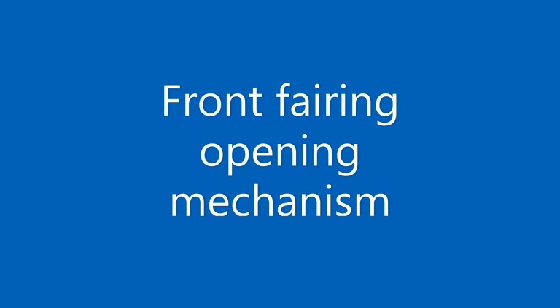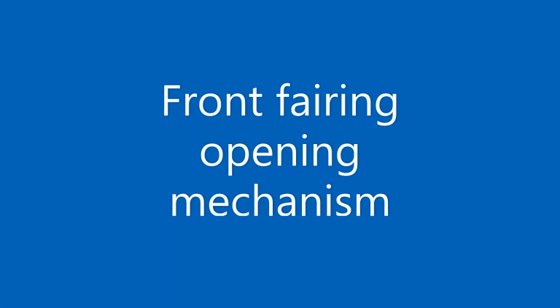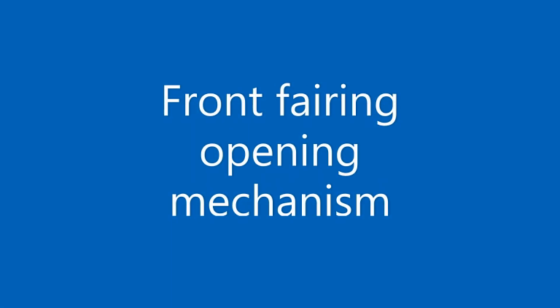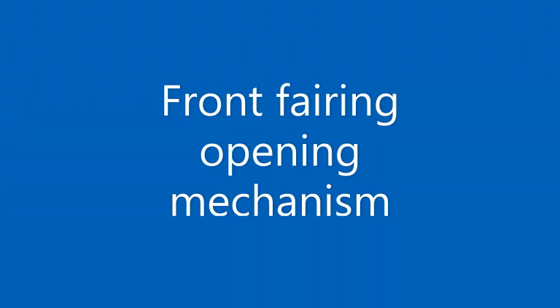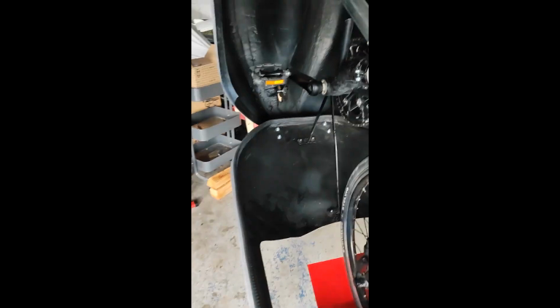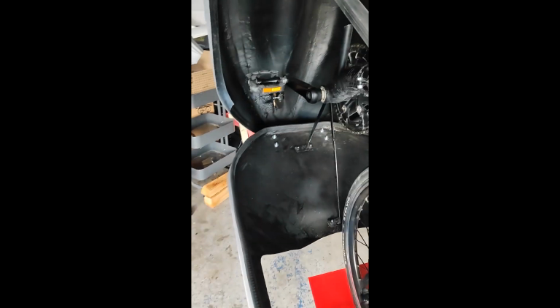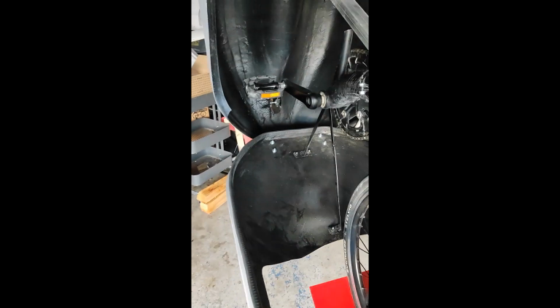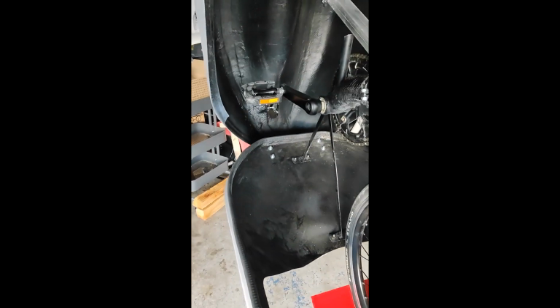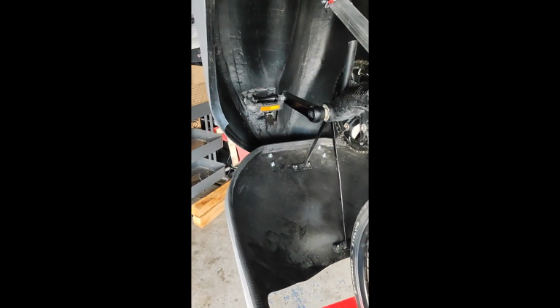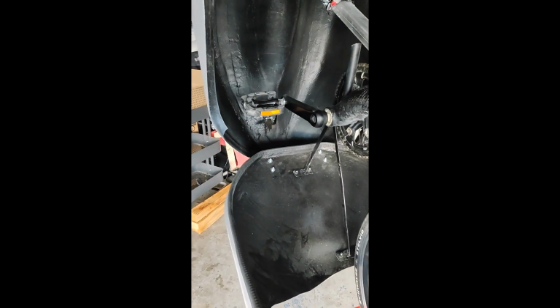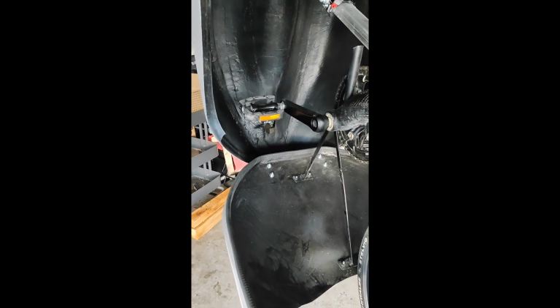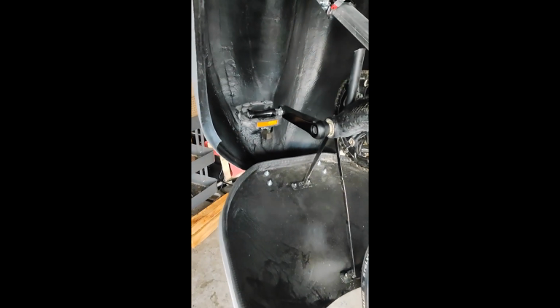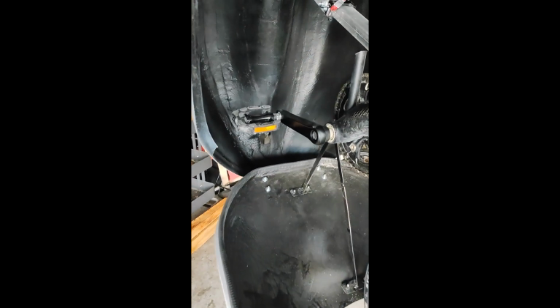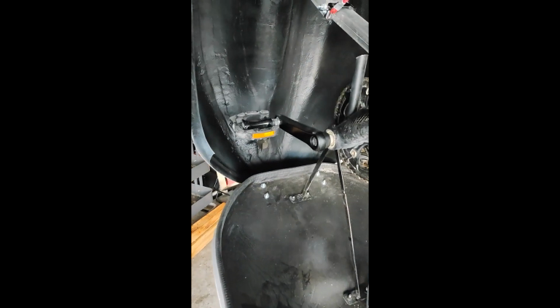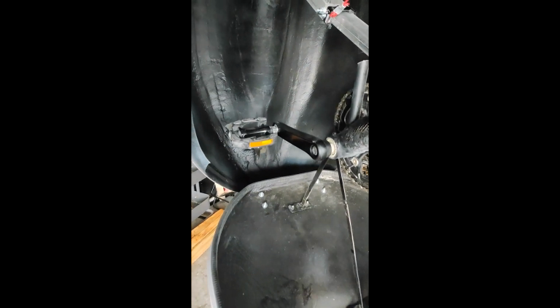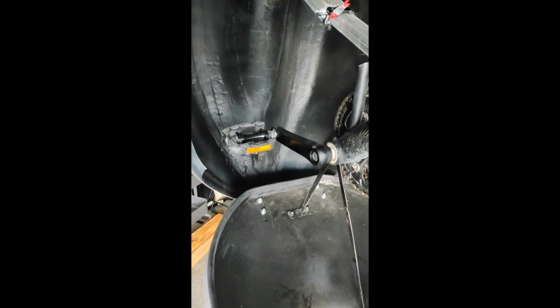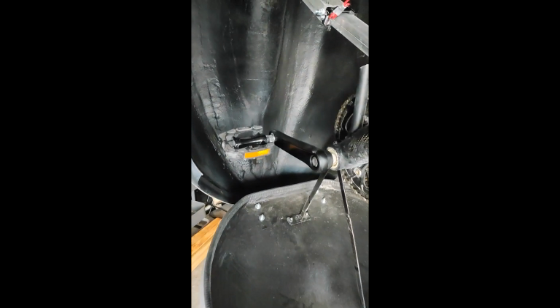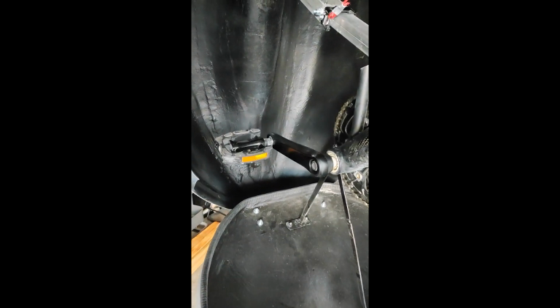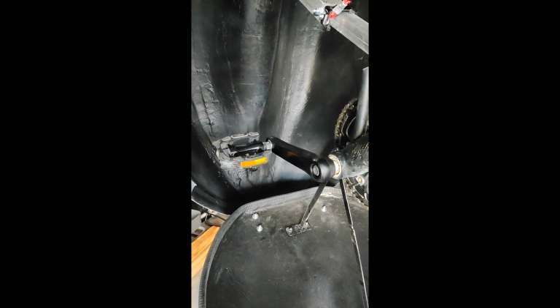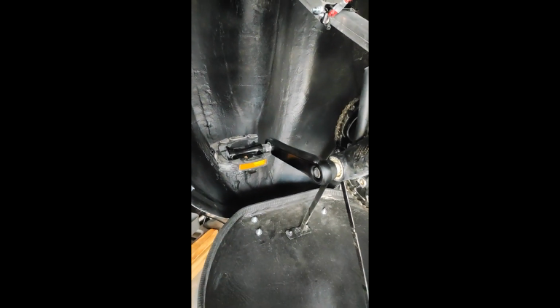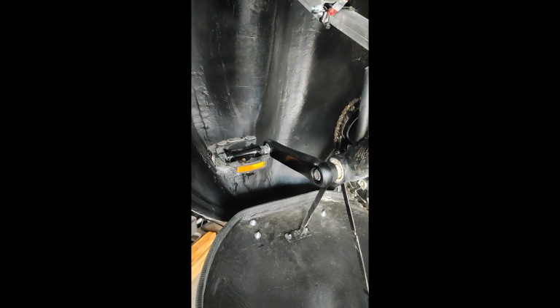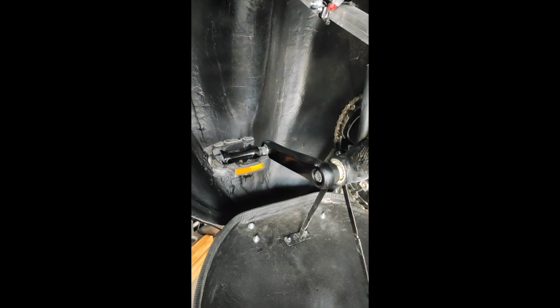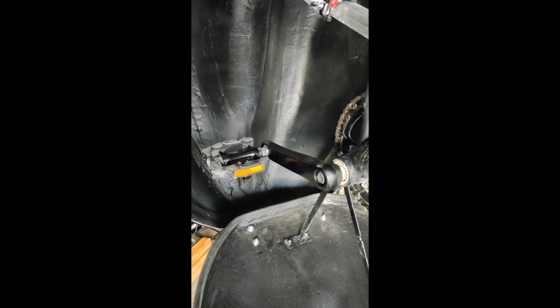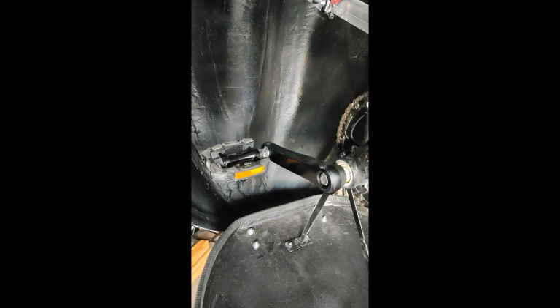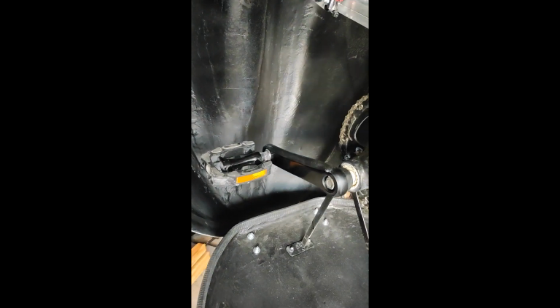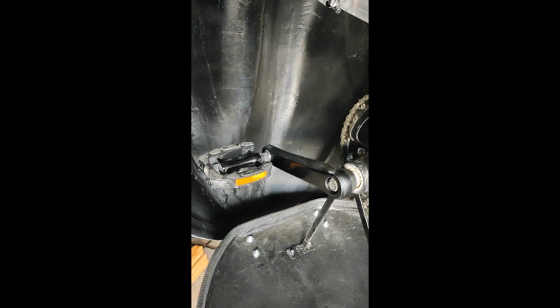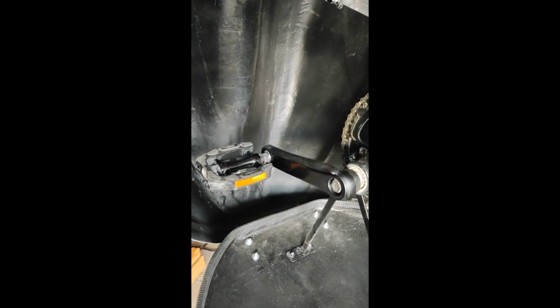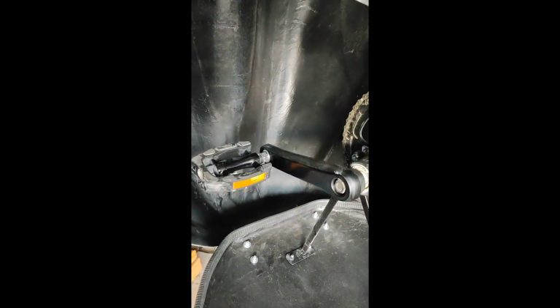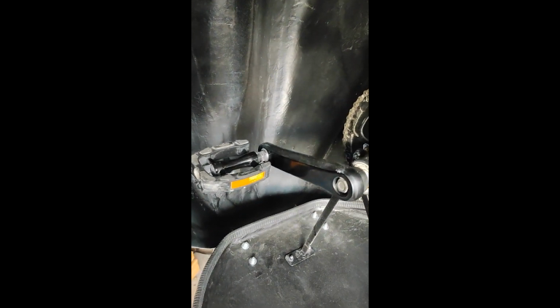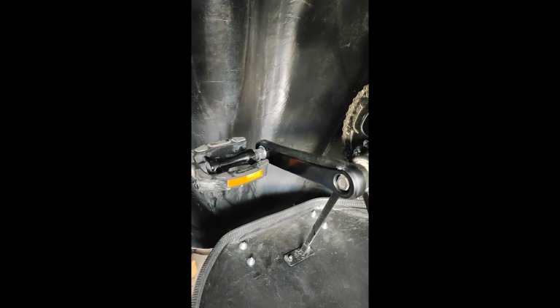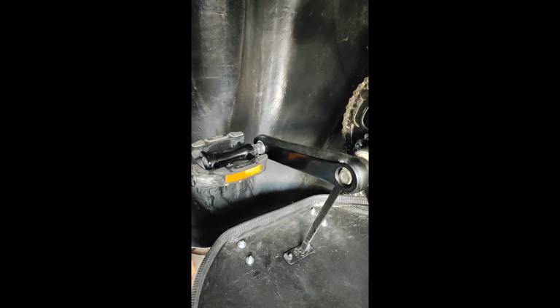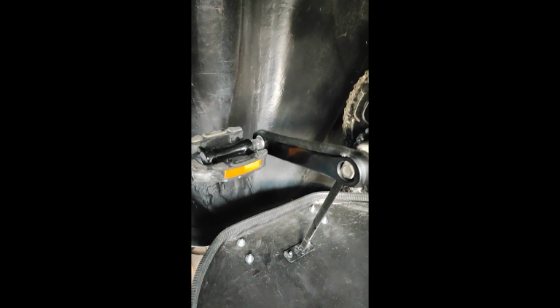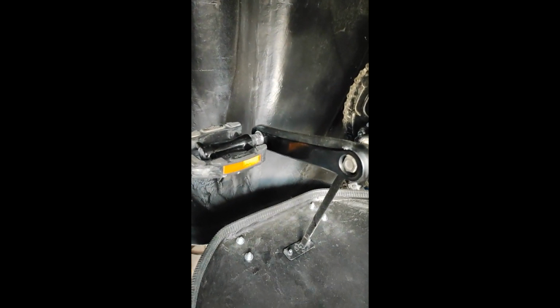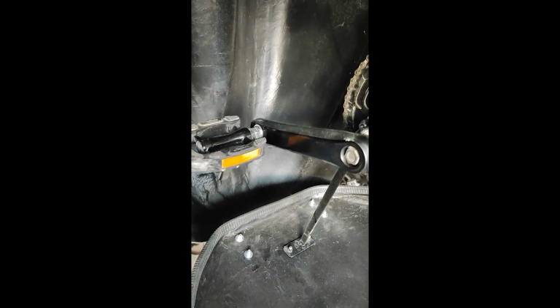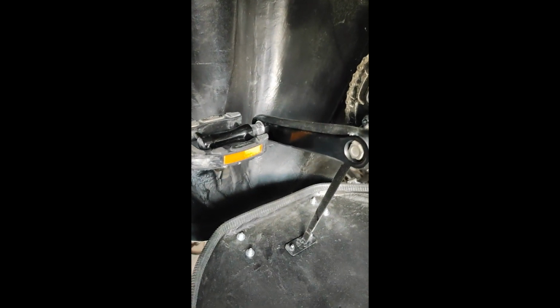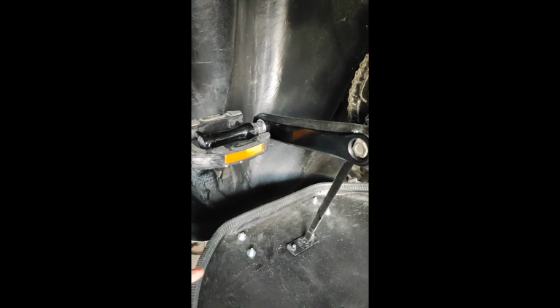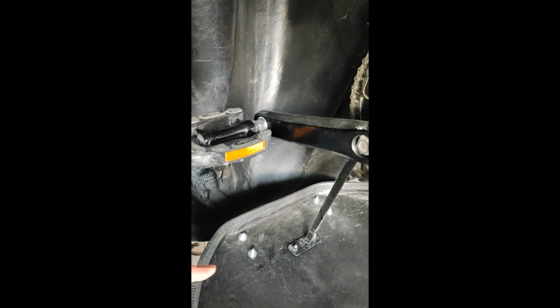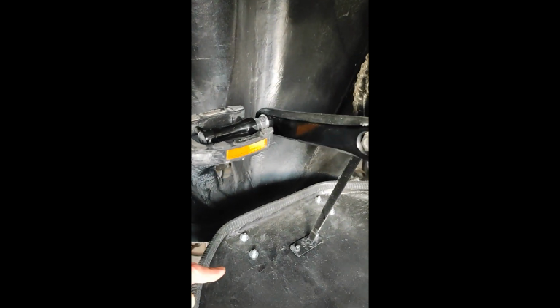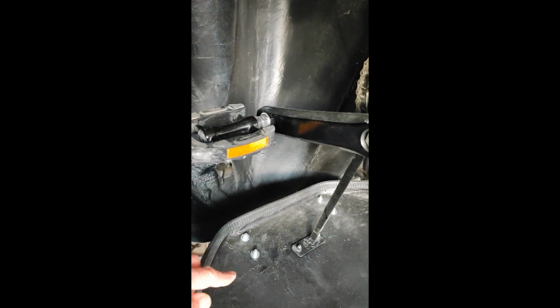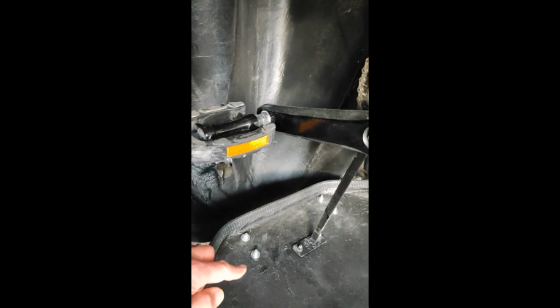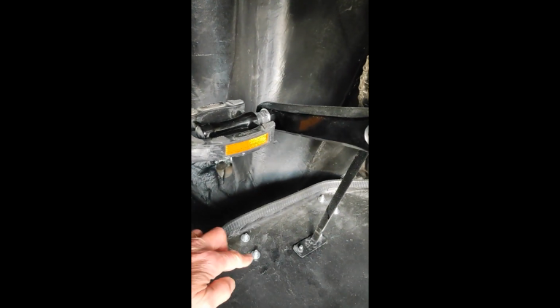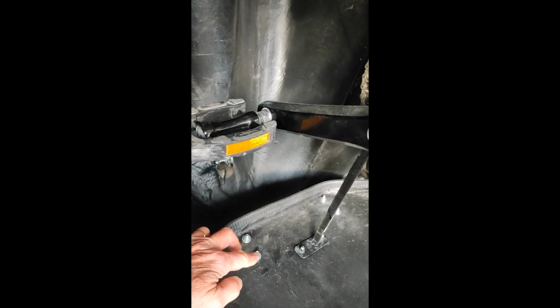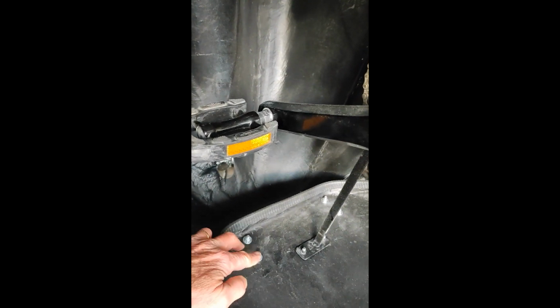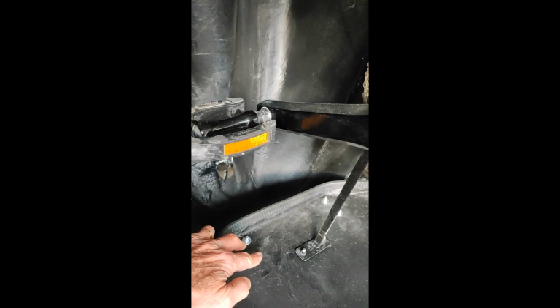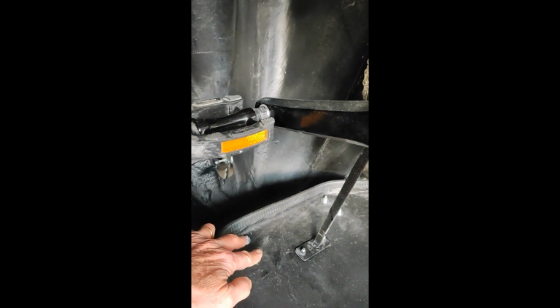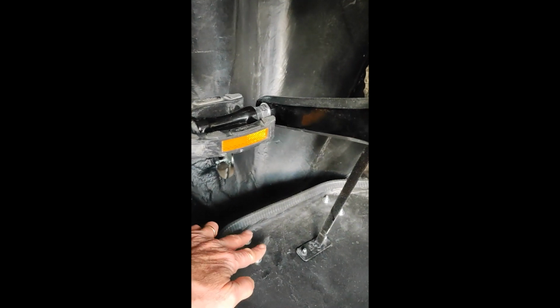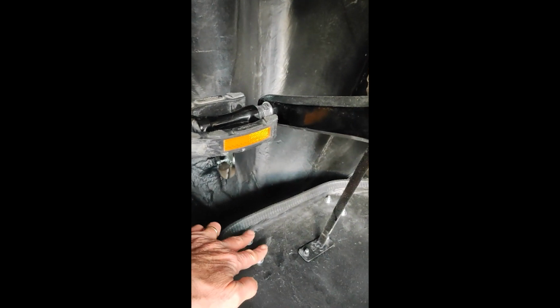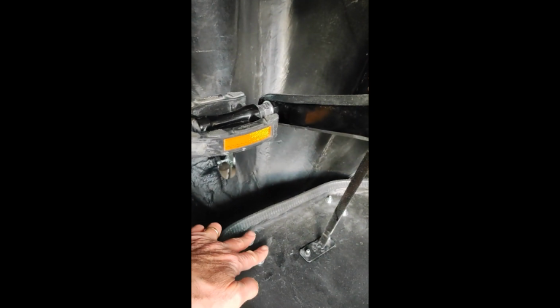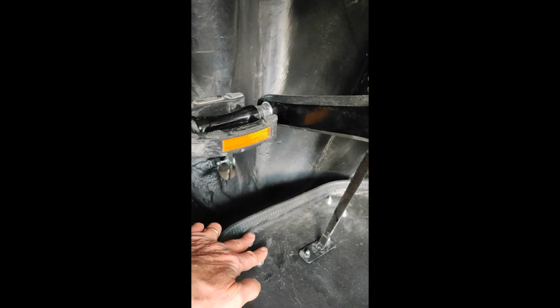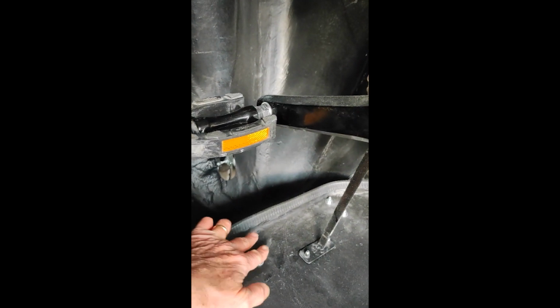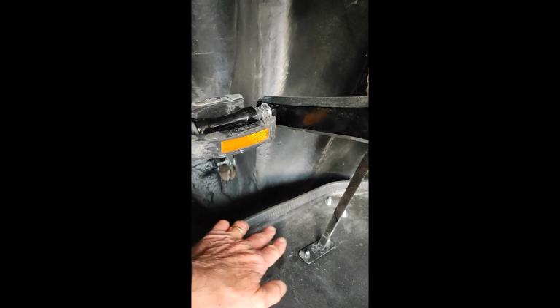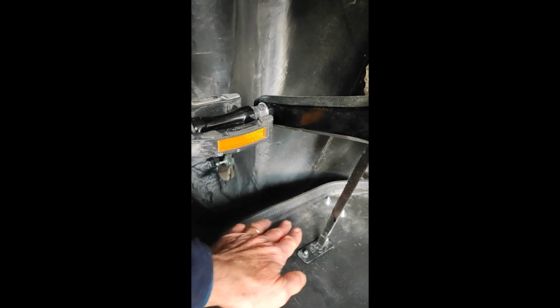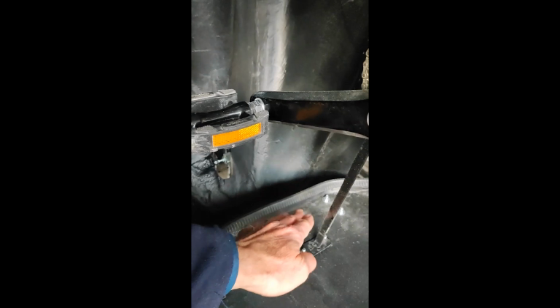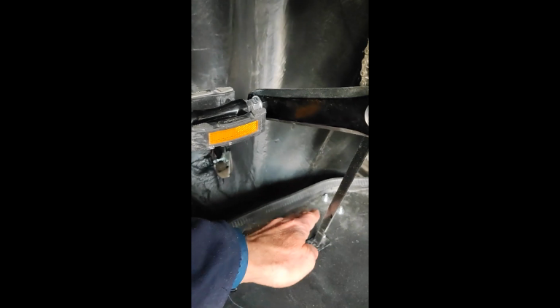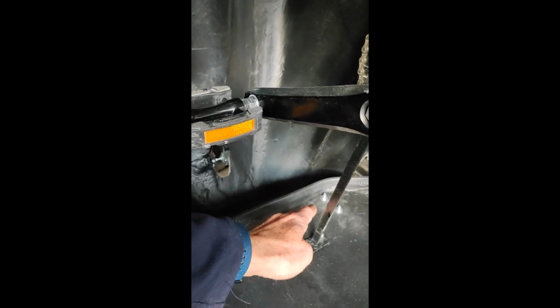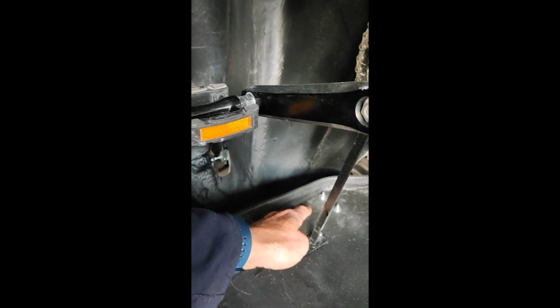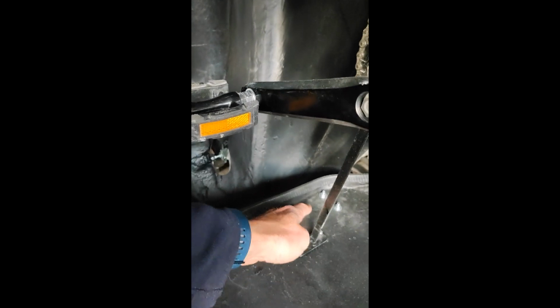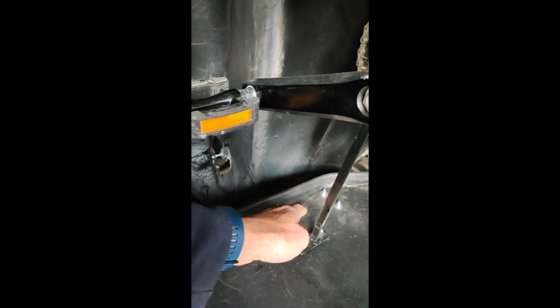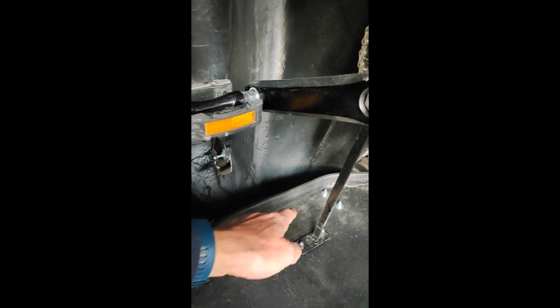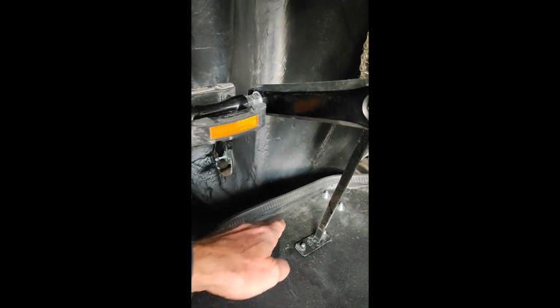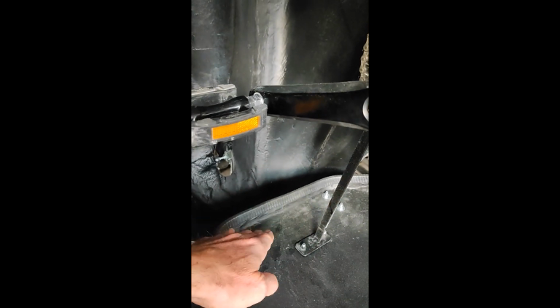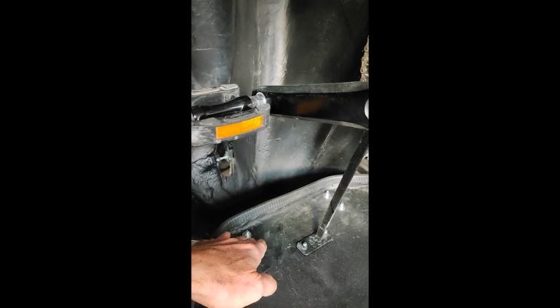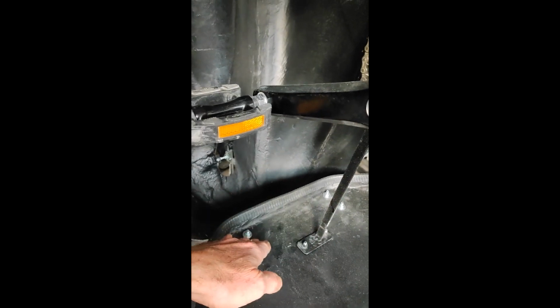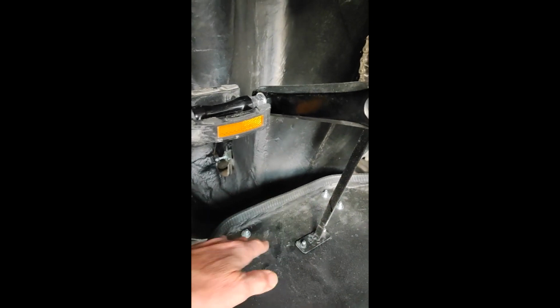And the front fairing is tilting around this axle.